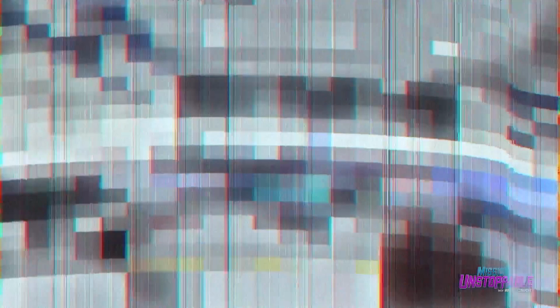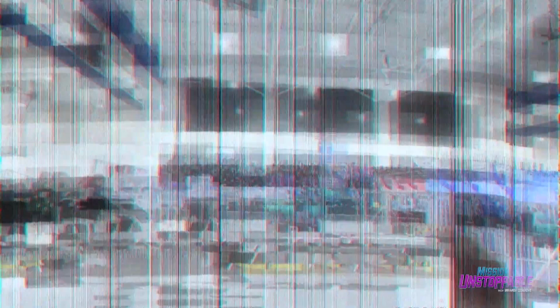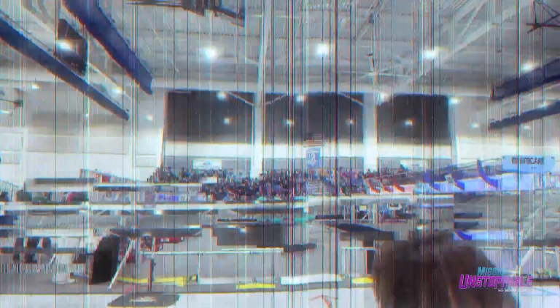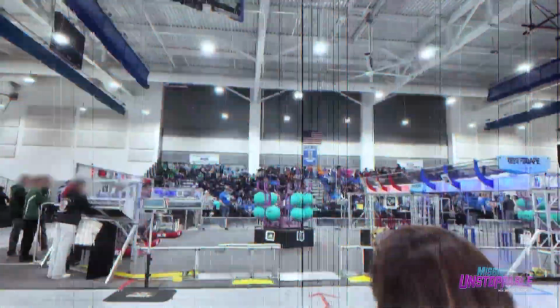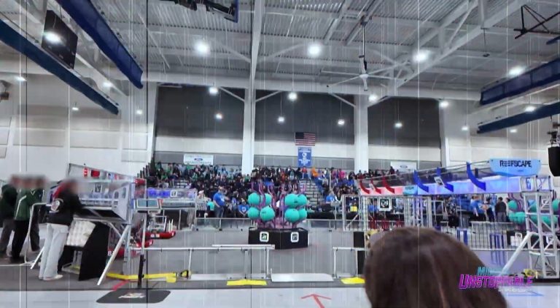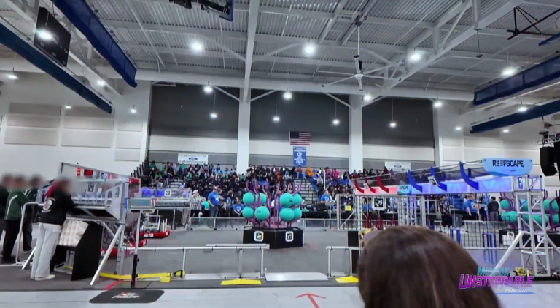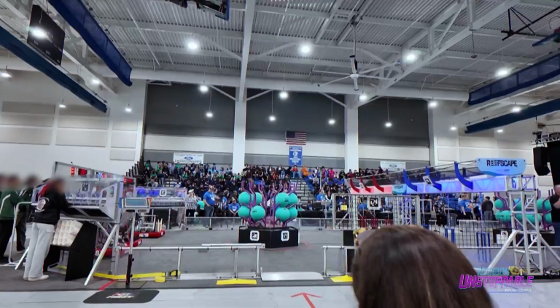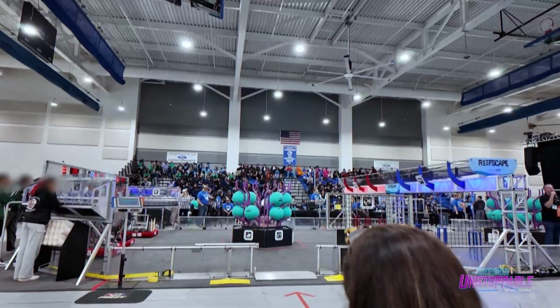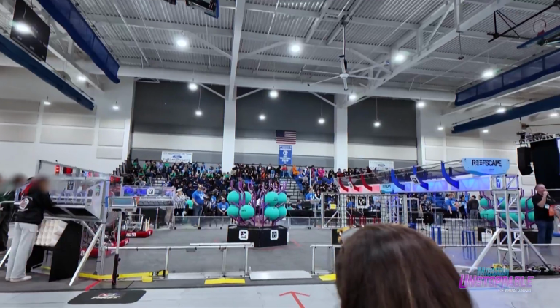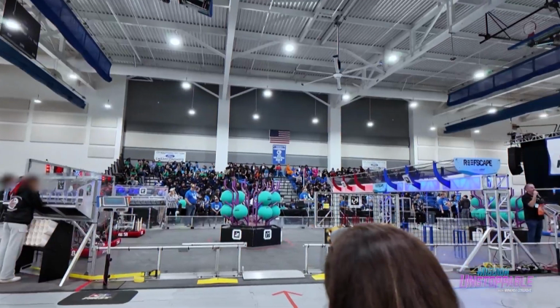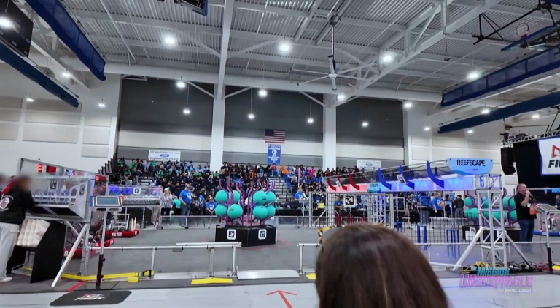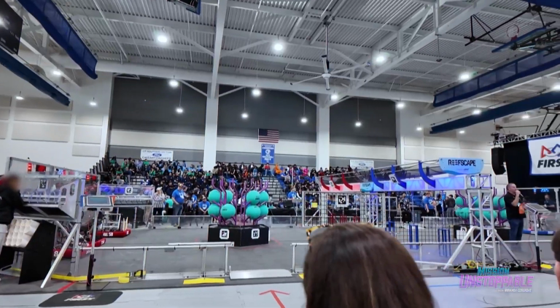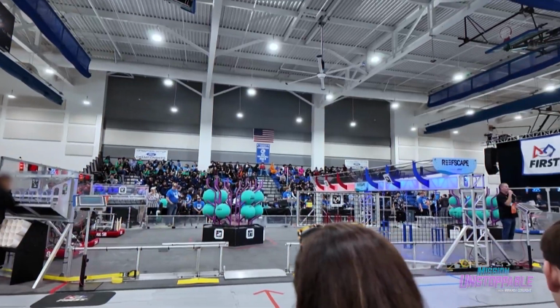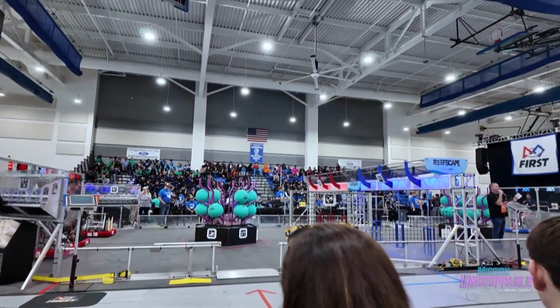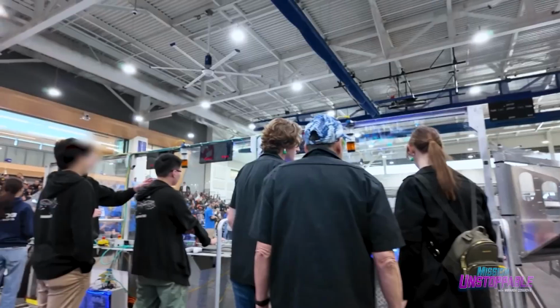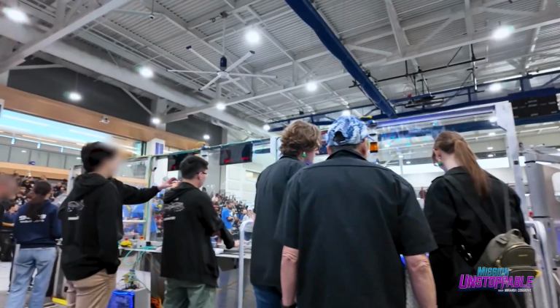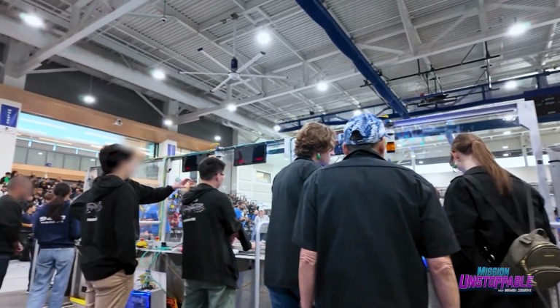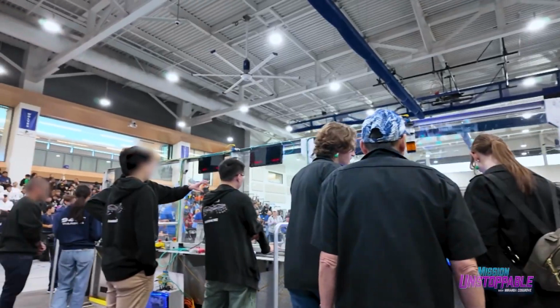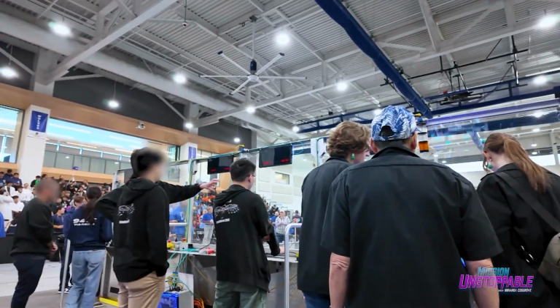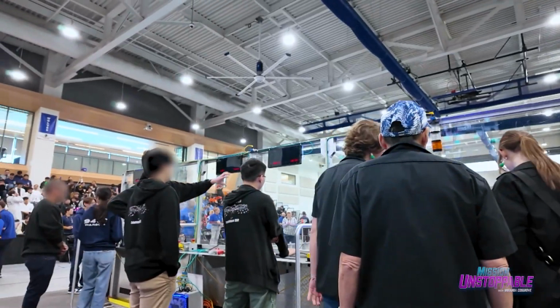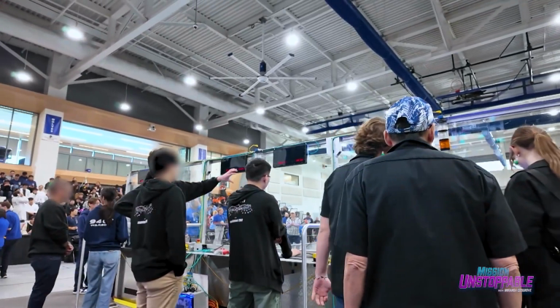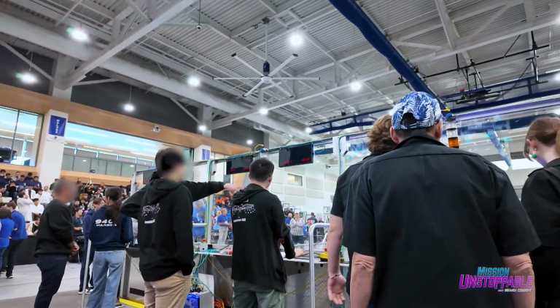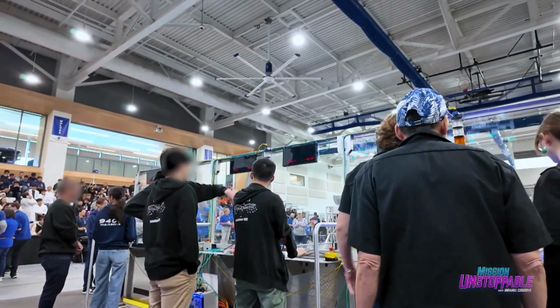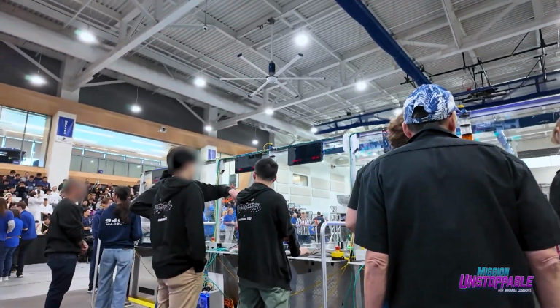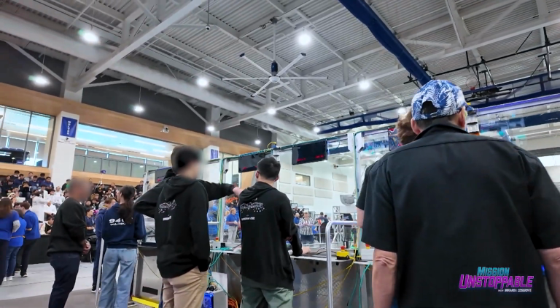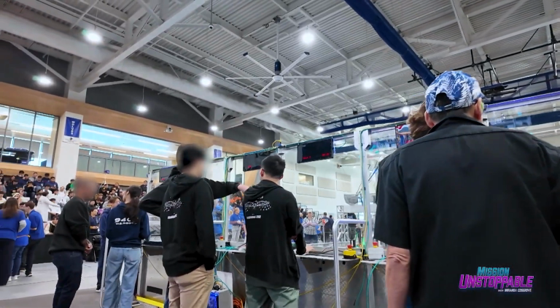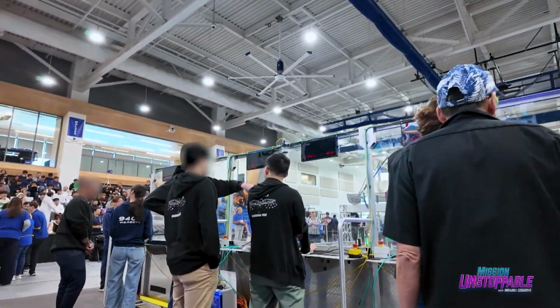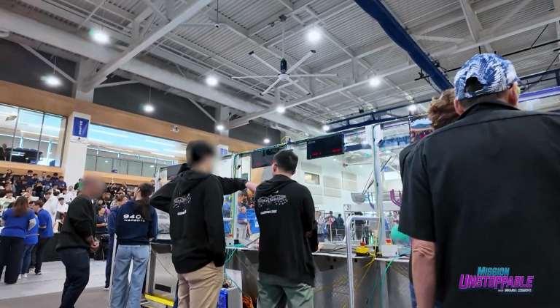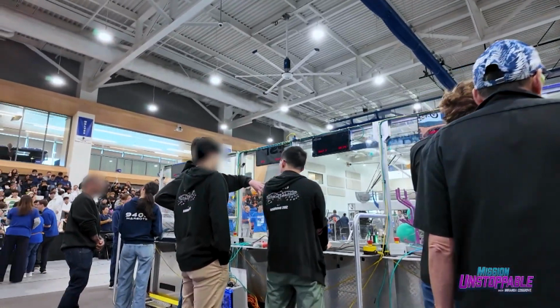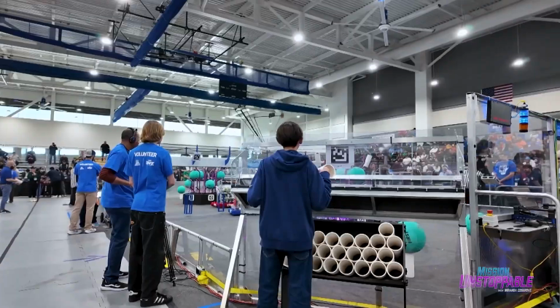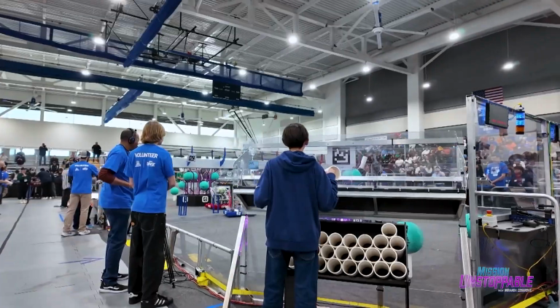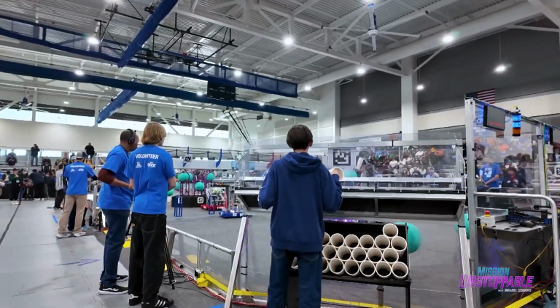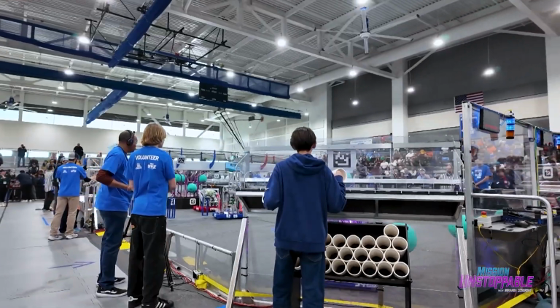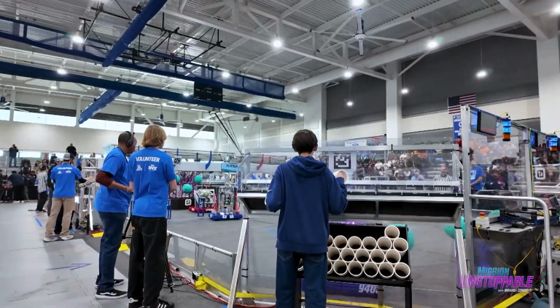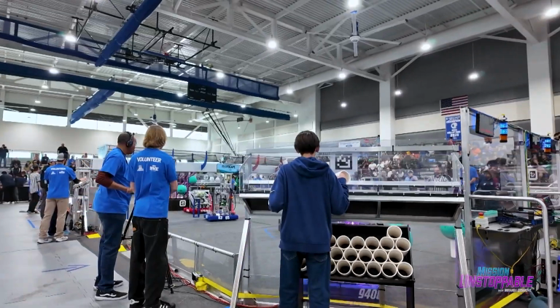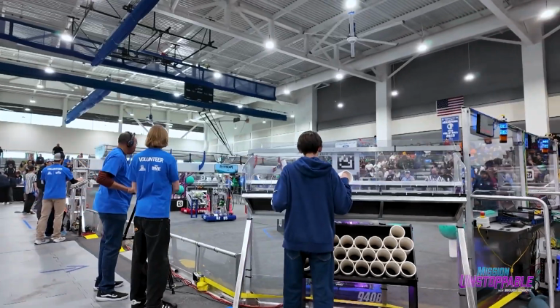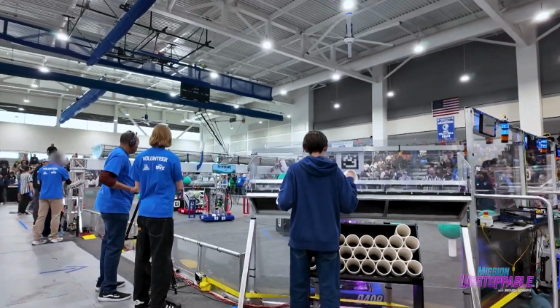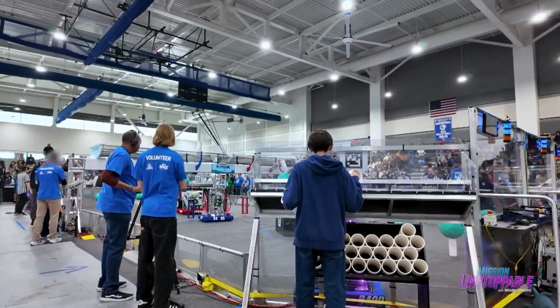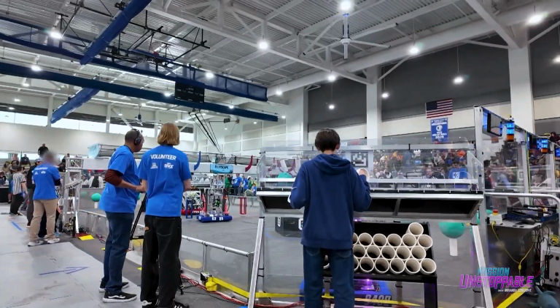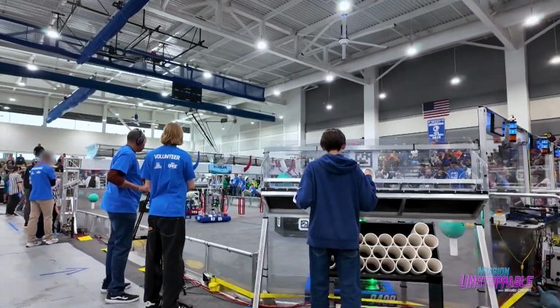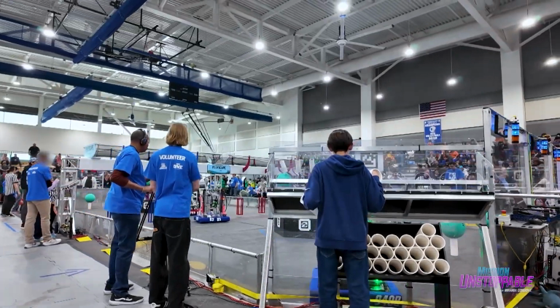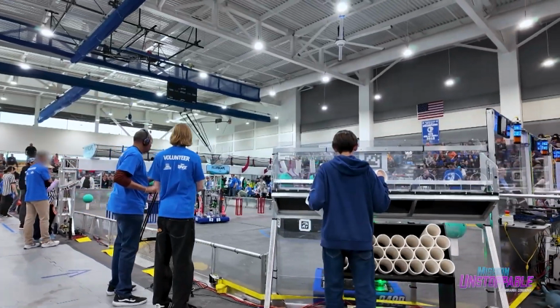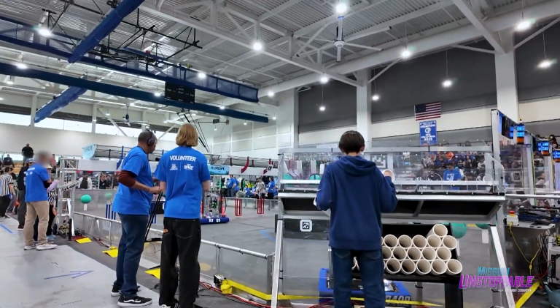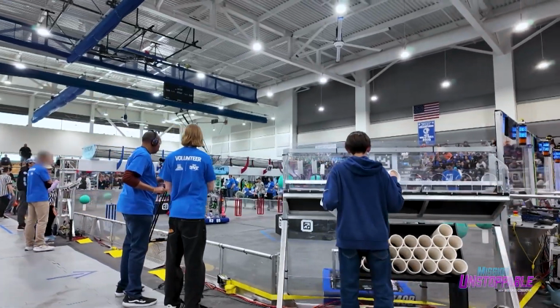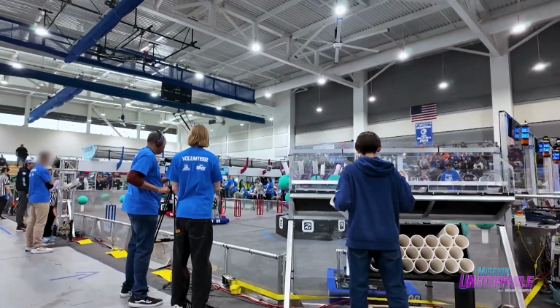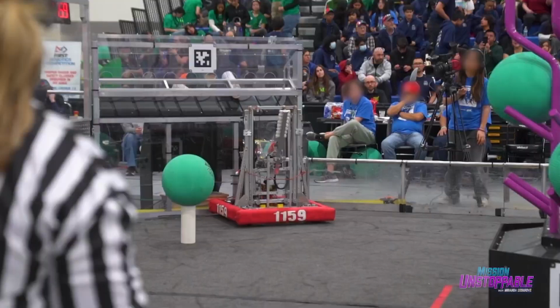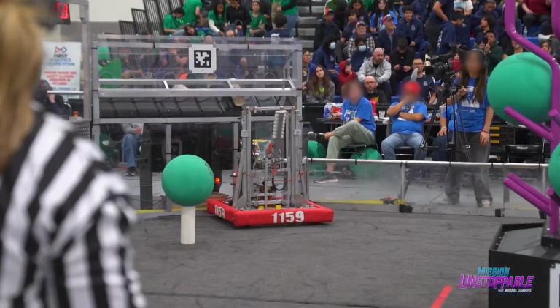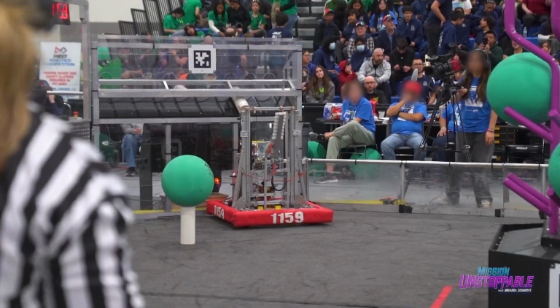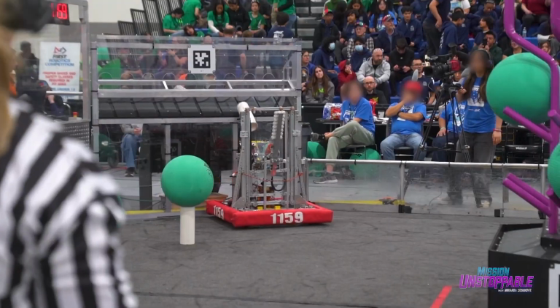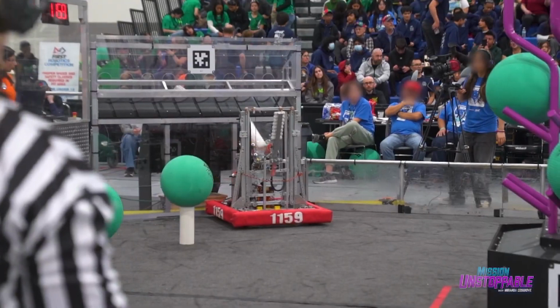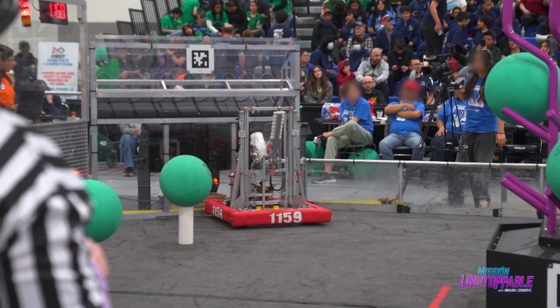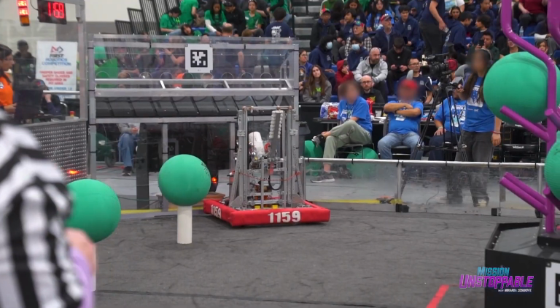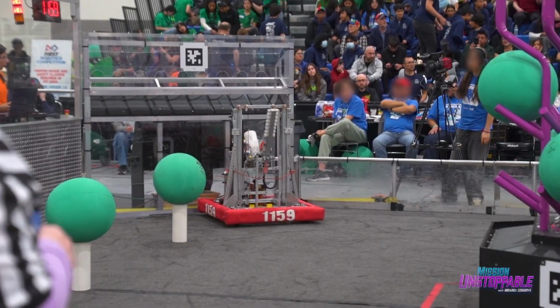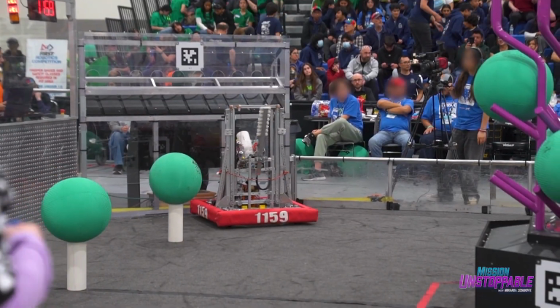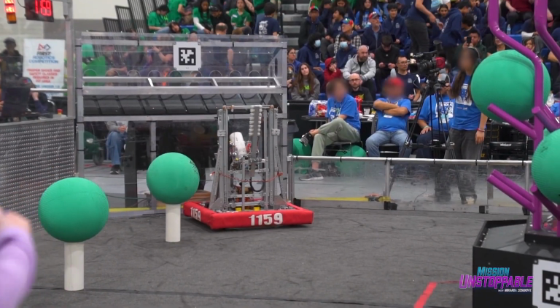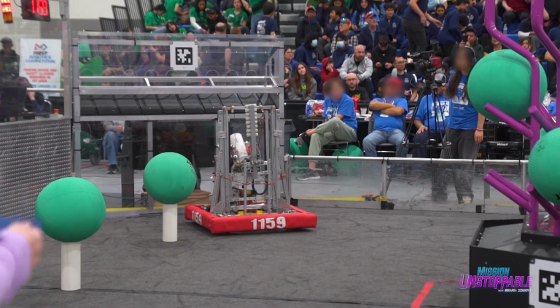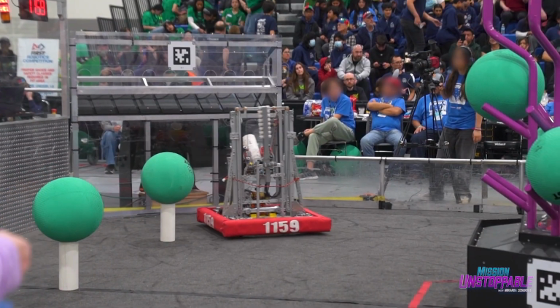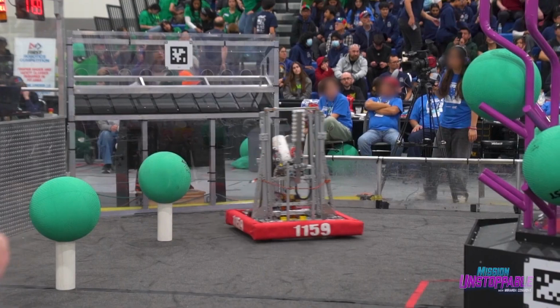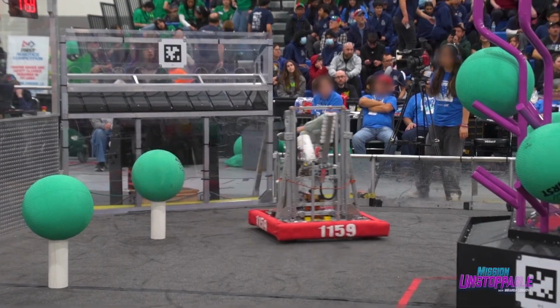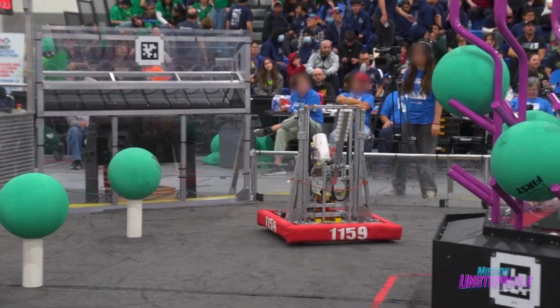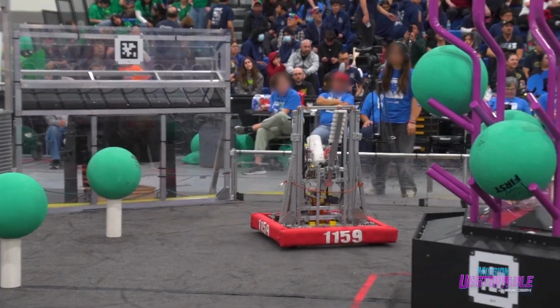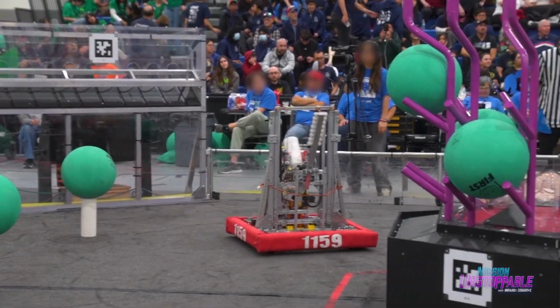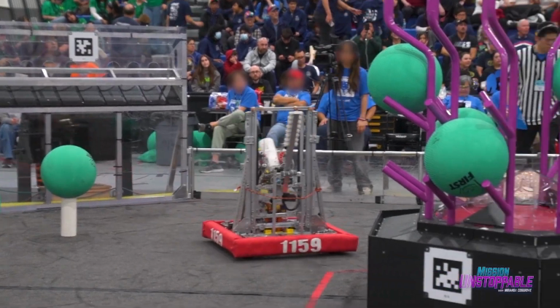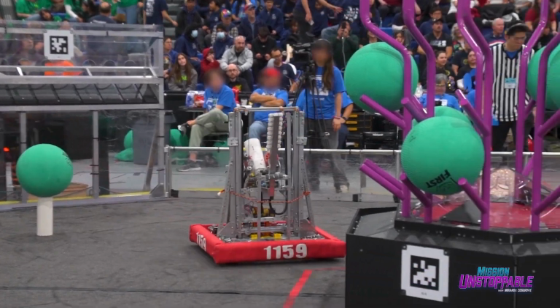Get your robots ready. Our first match starts in three, two, one — and the robots are on!